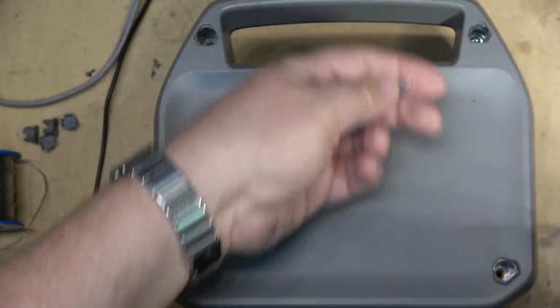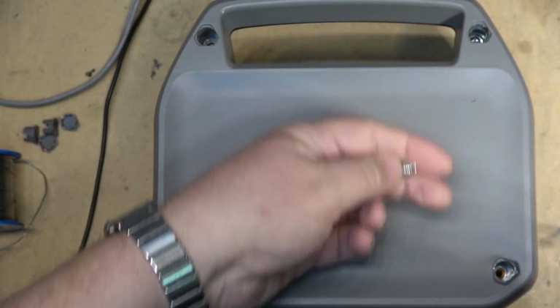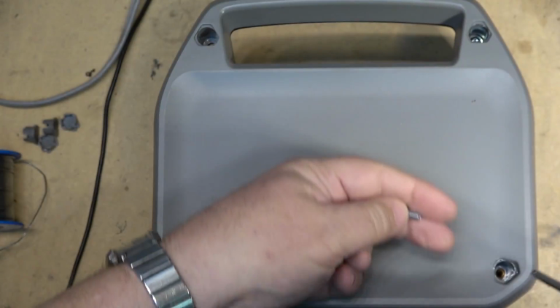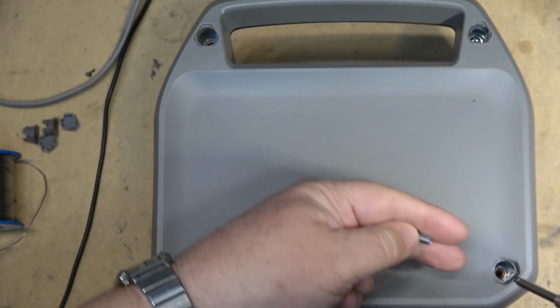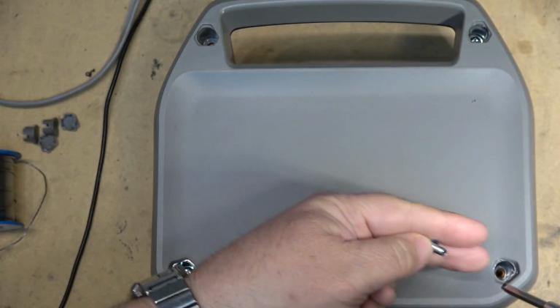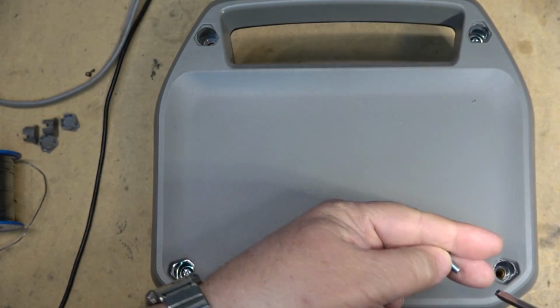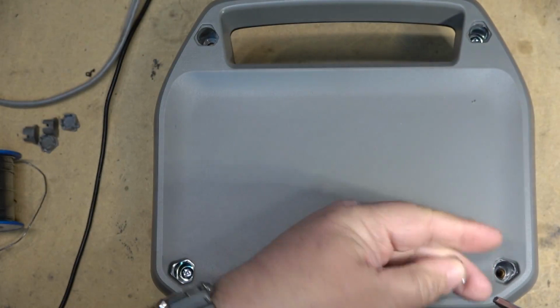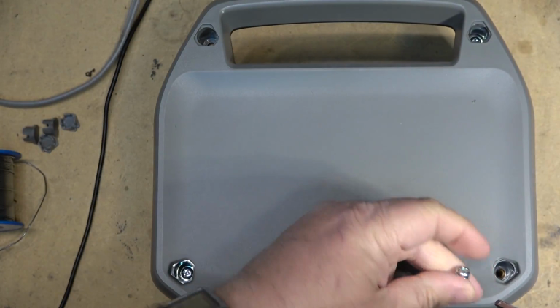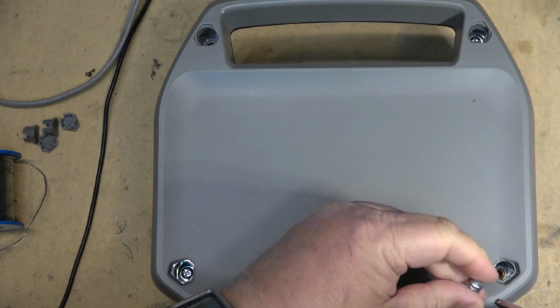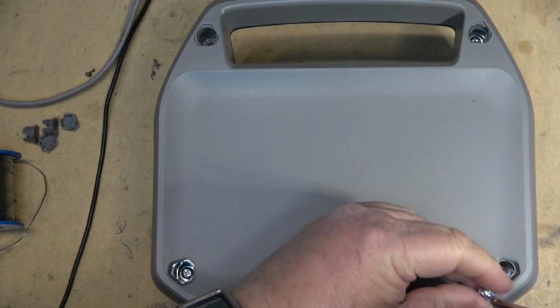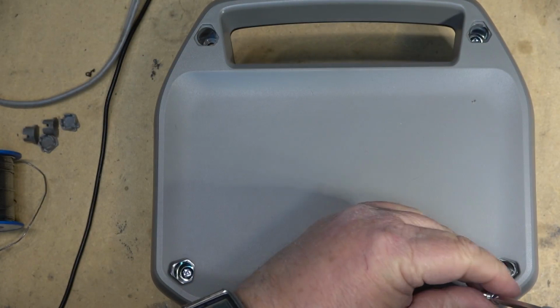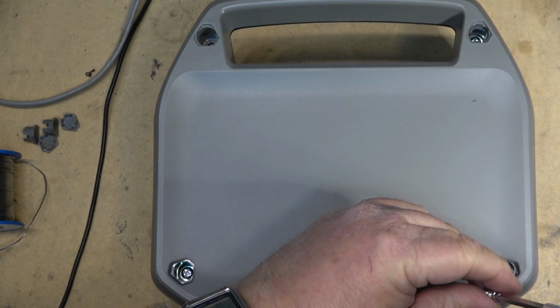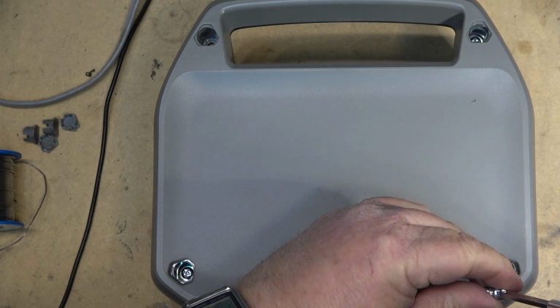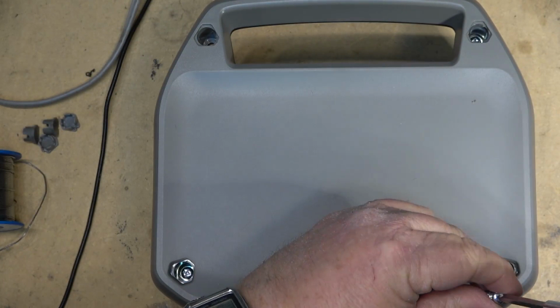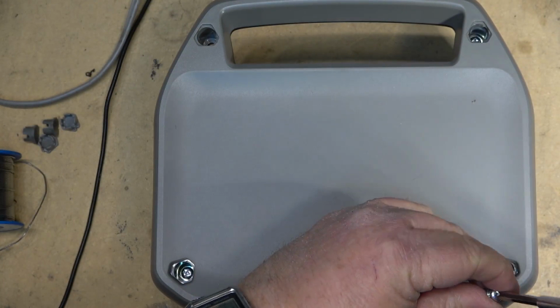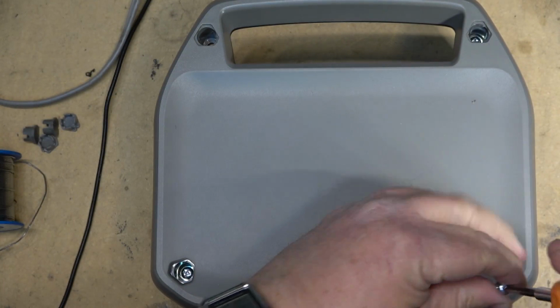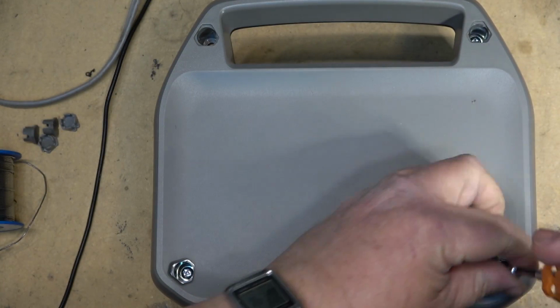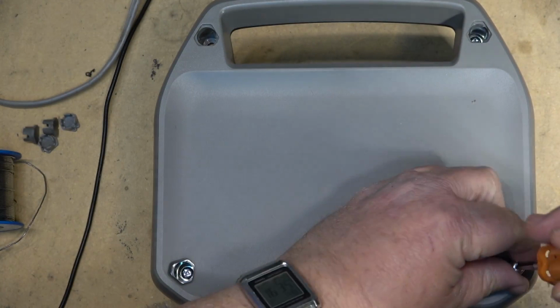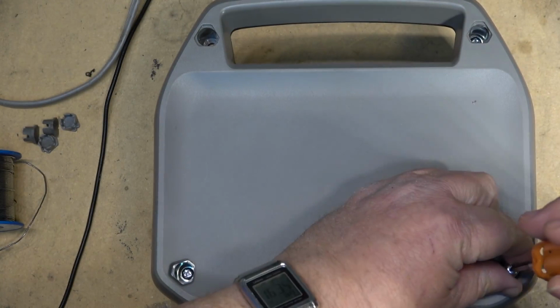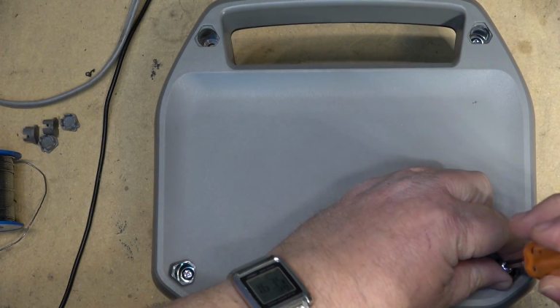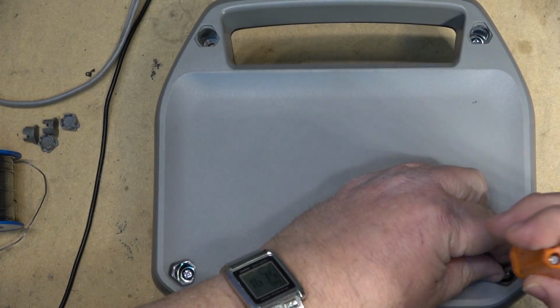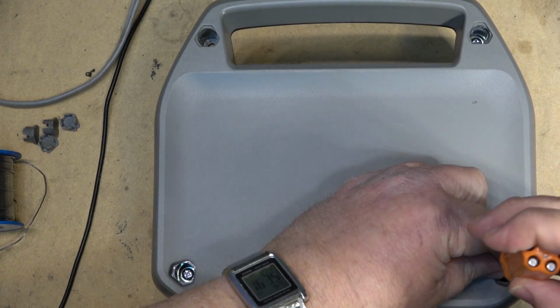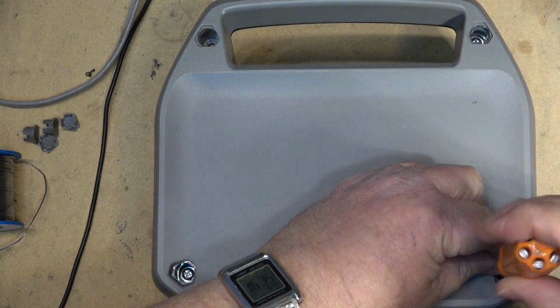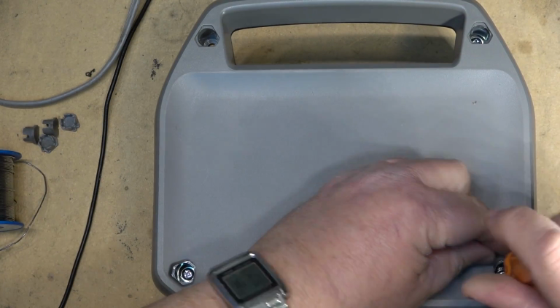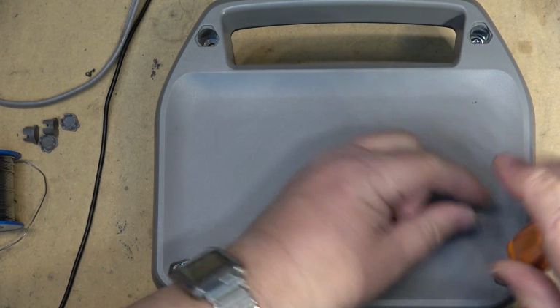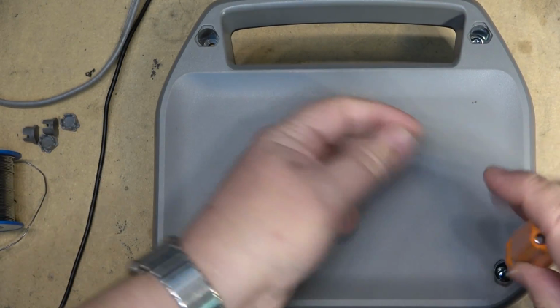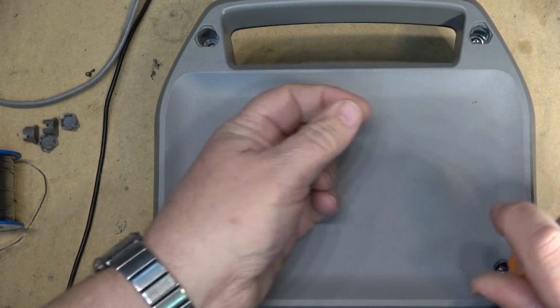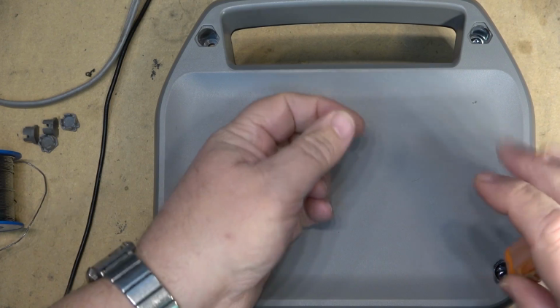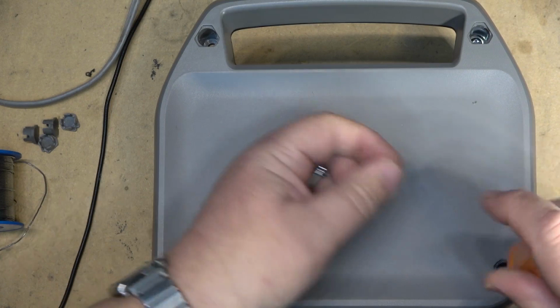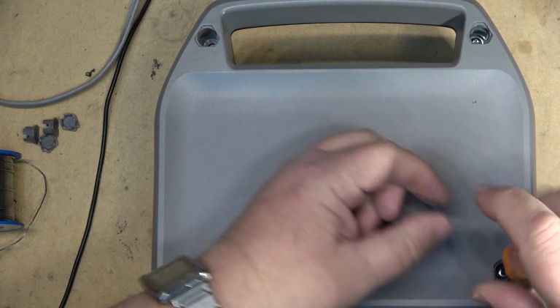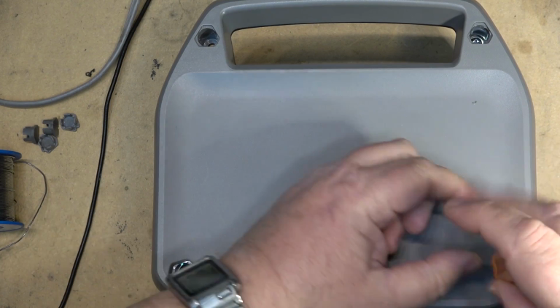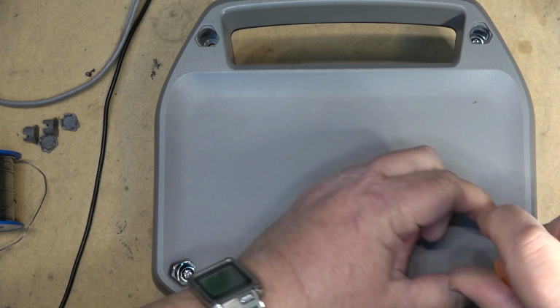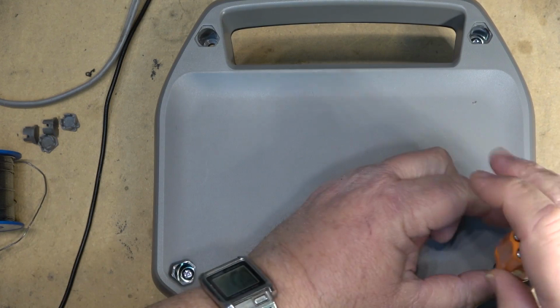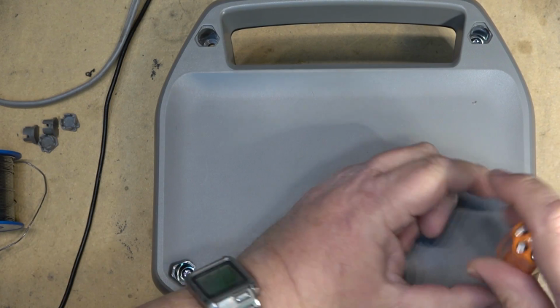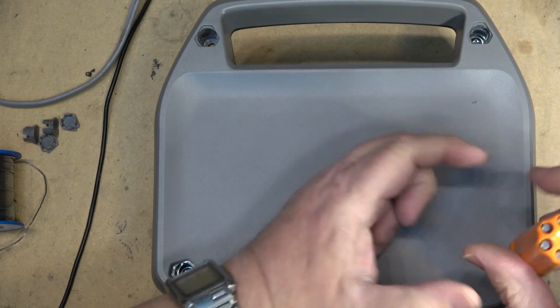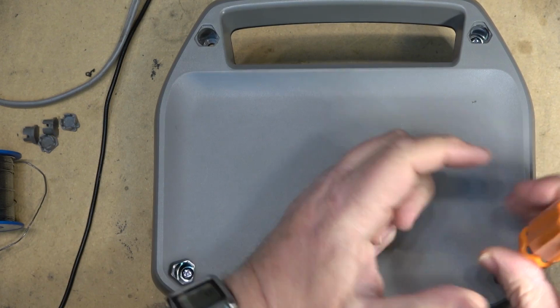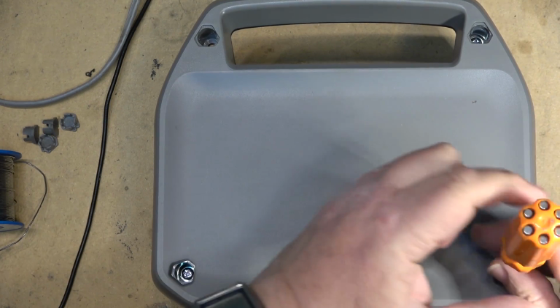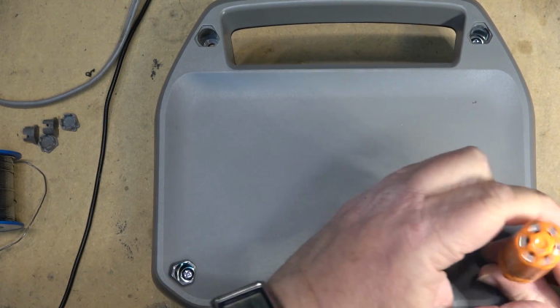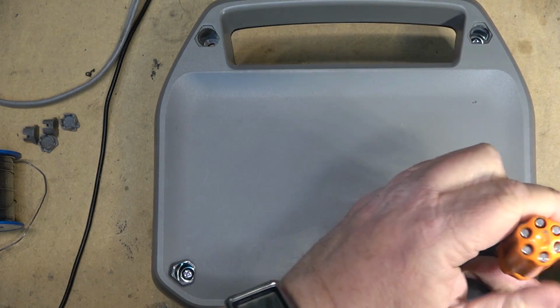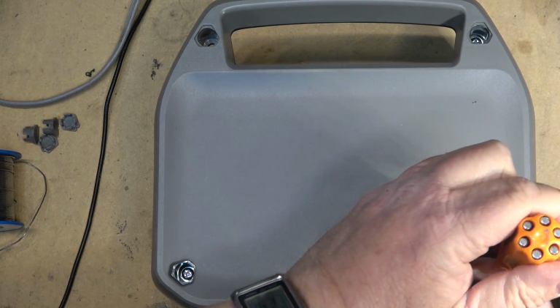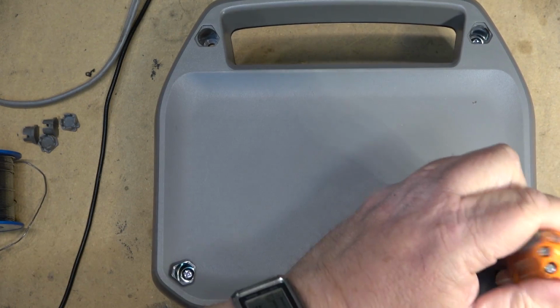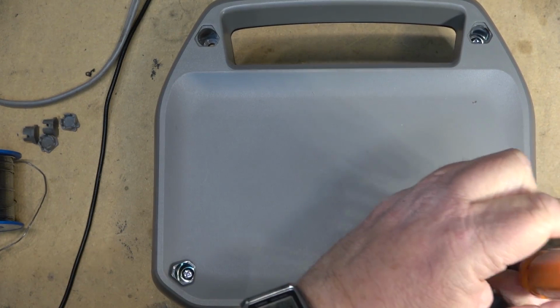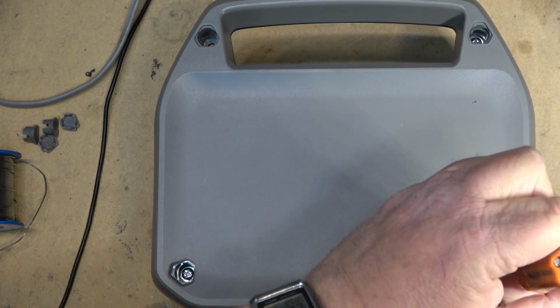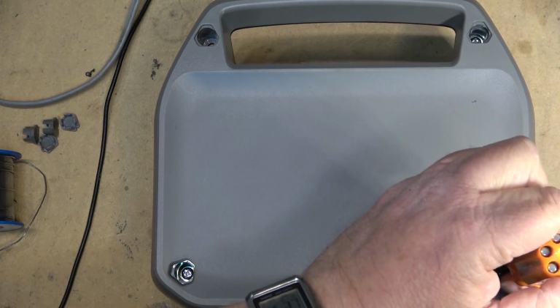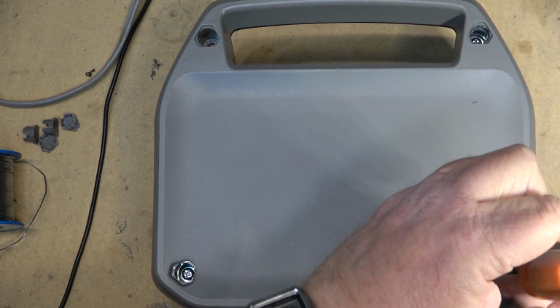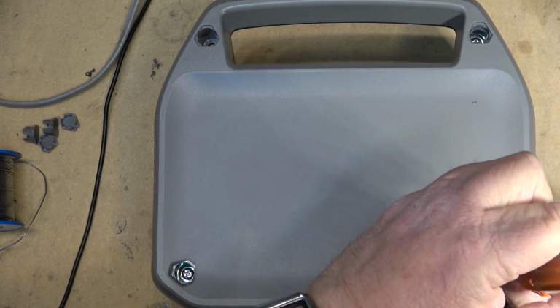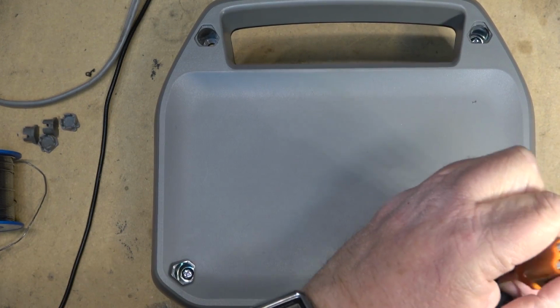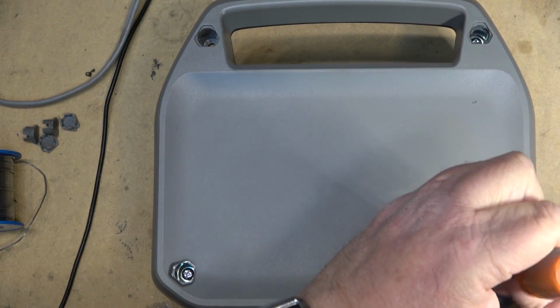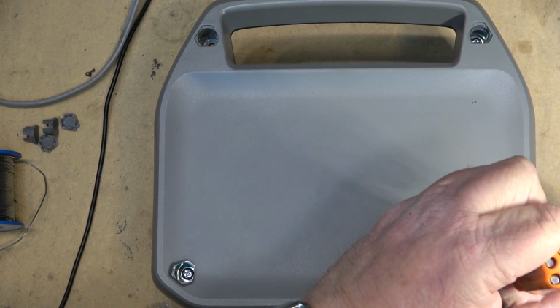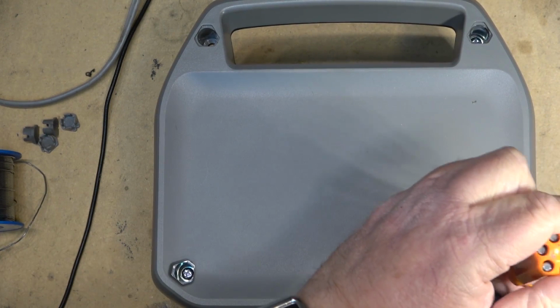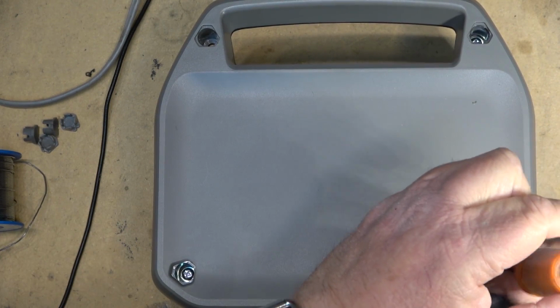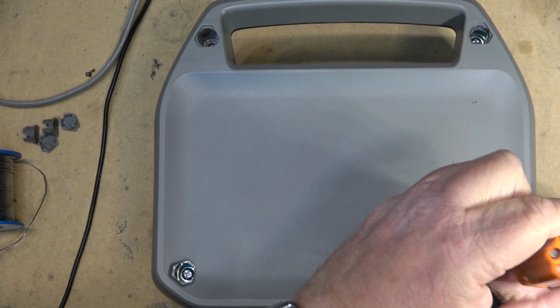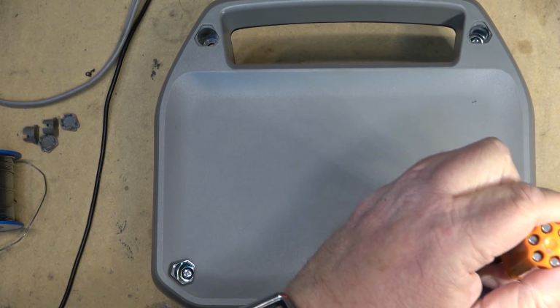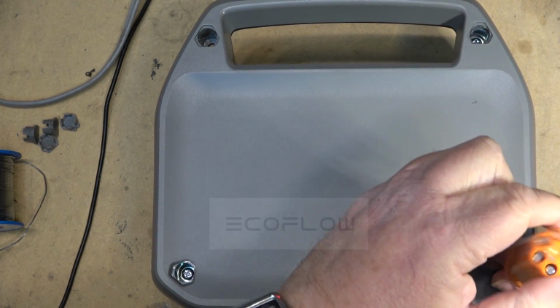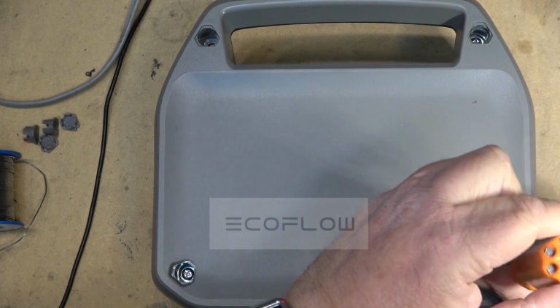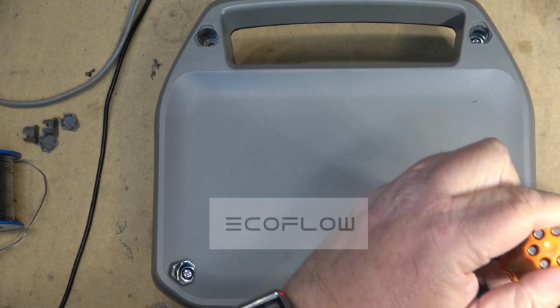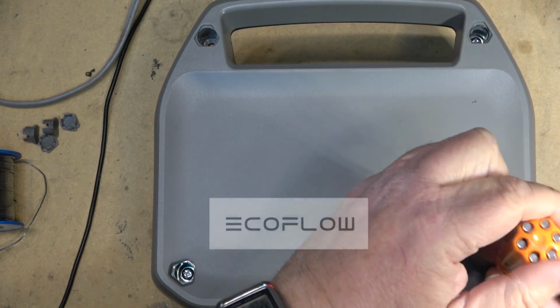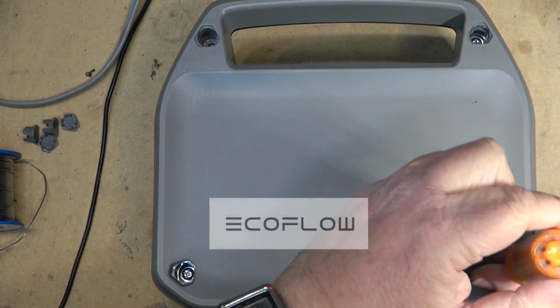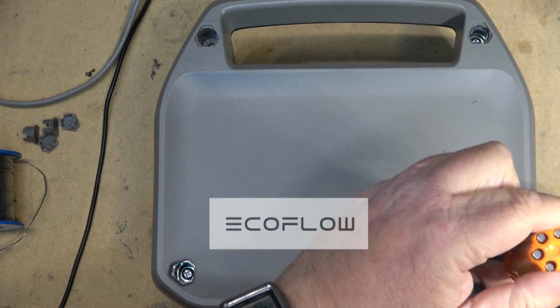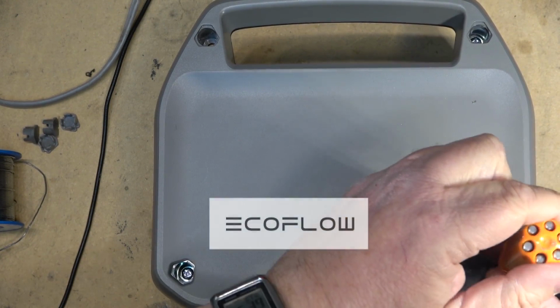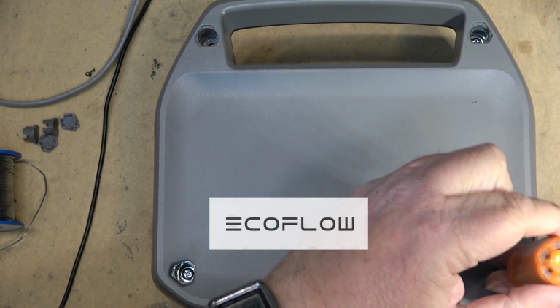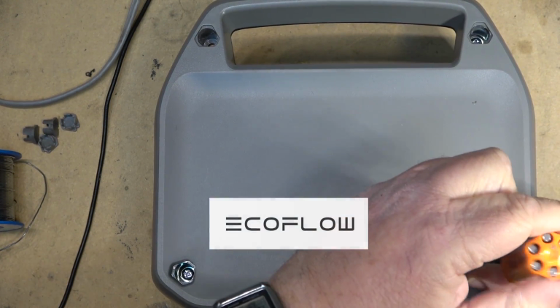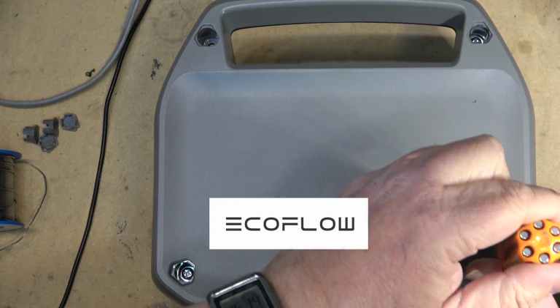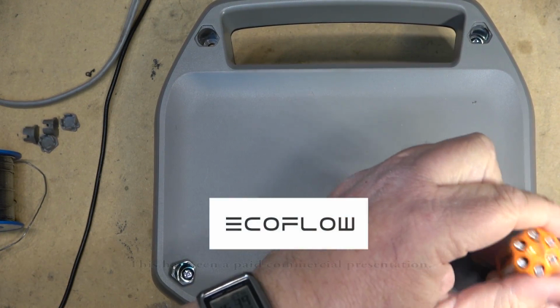If you're looking for something similar on the market, EcoFlow provides the best choice. For more information click on the links below.